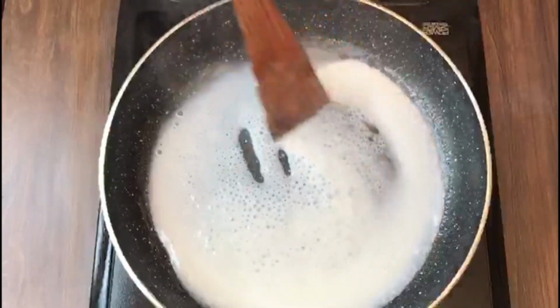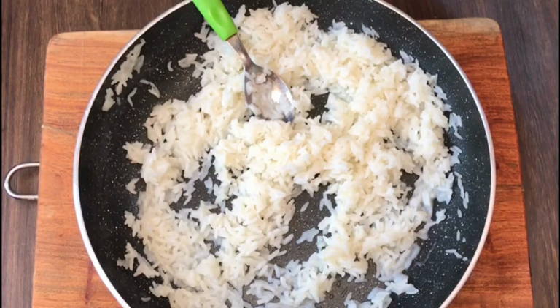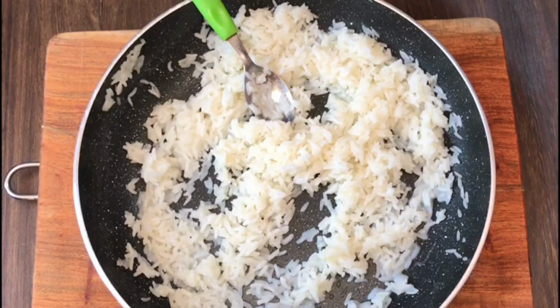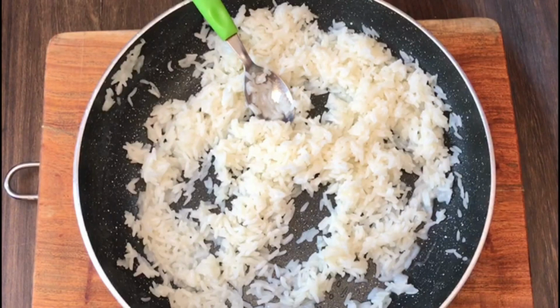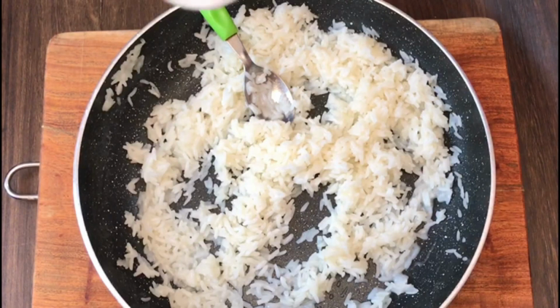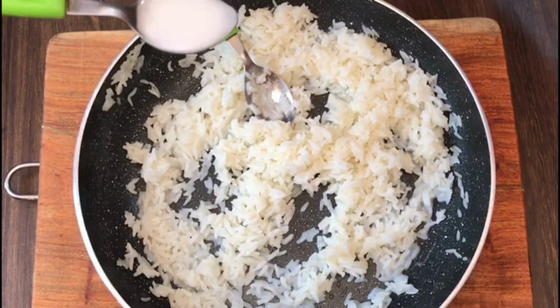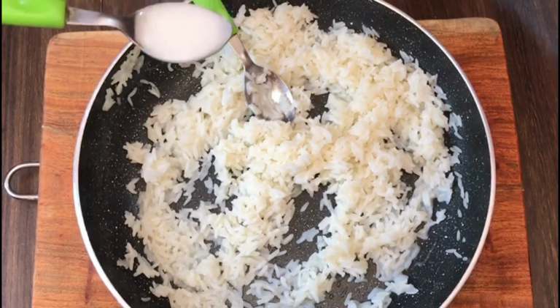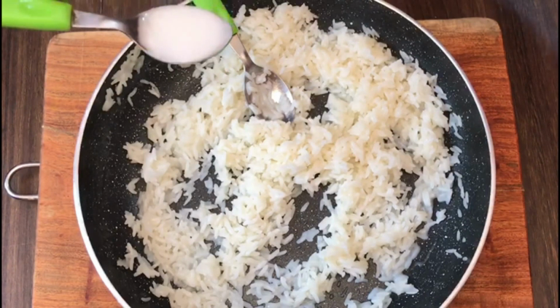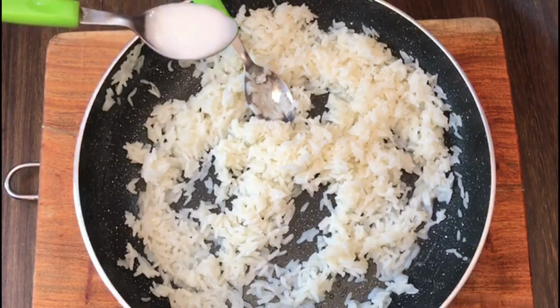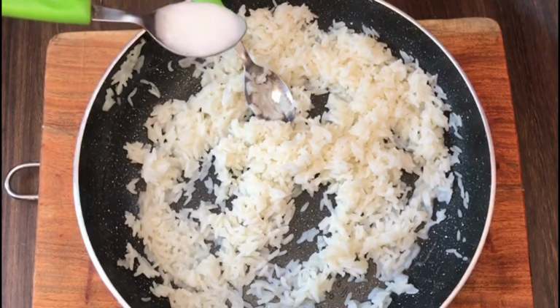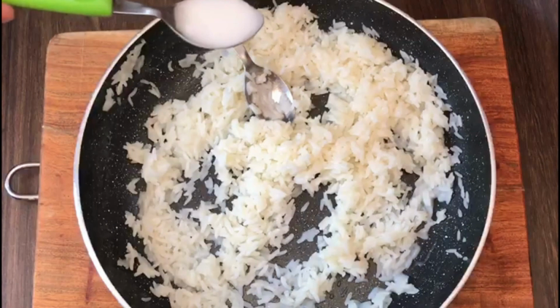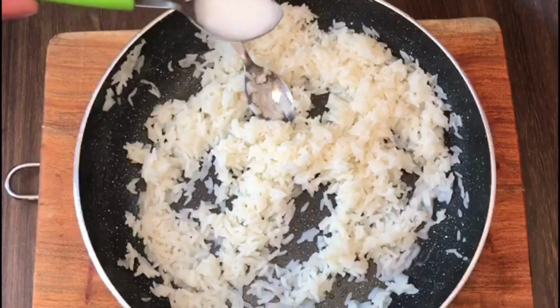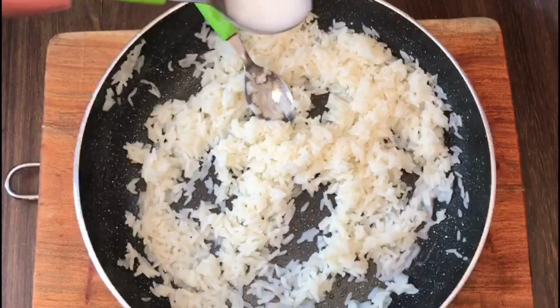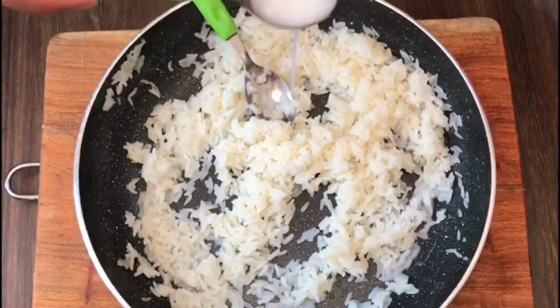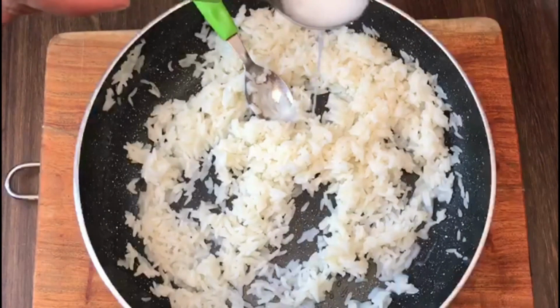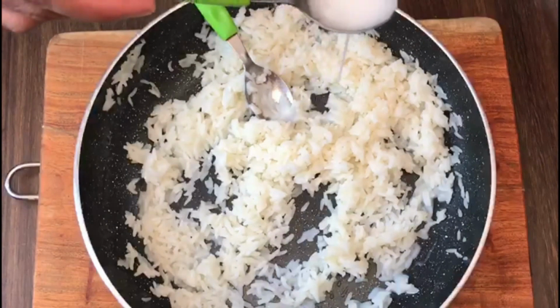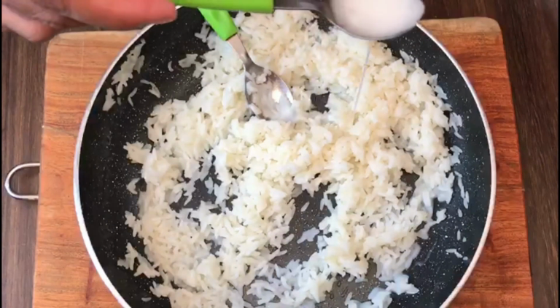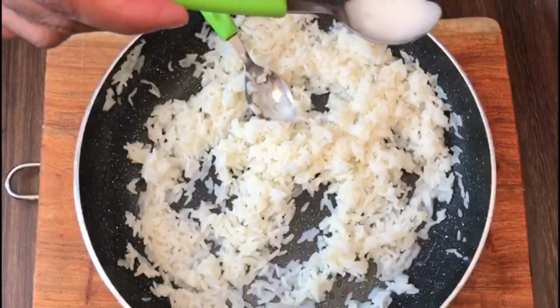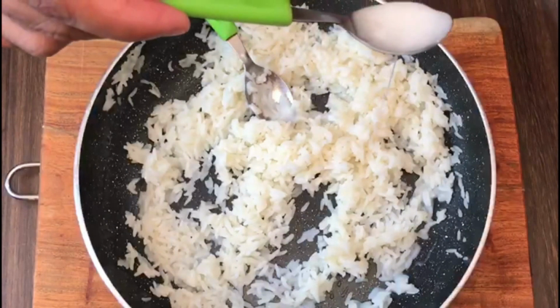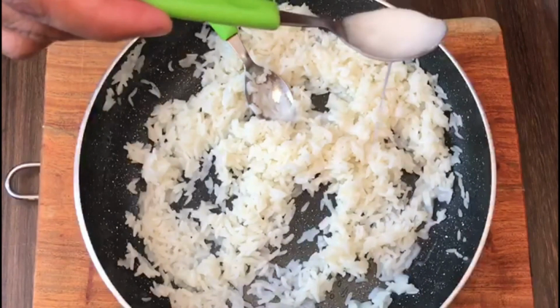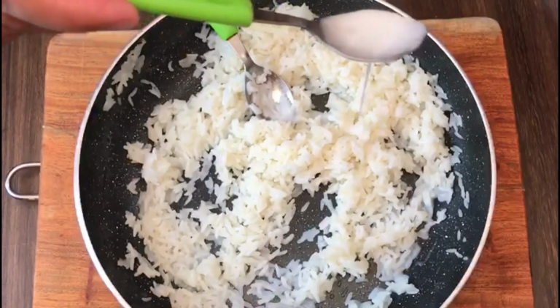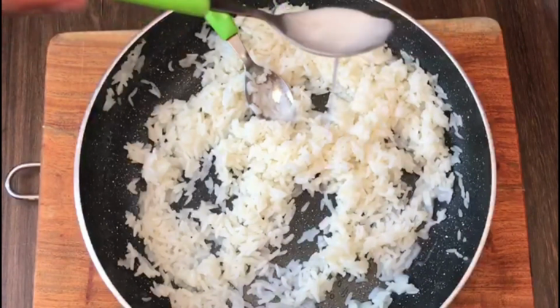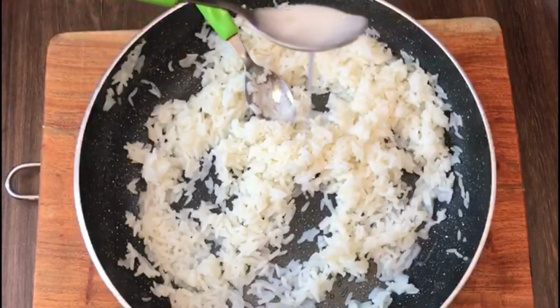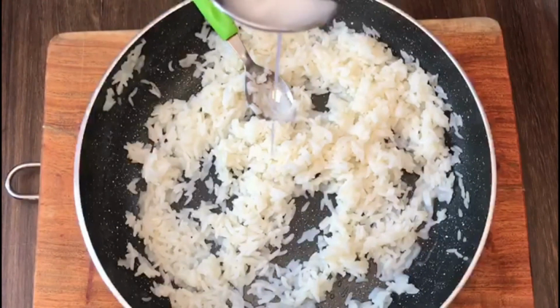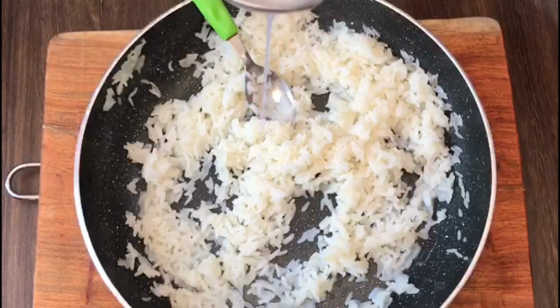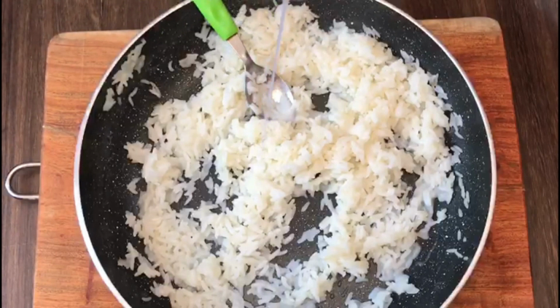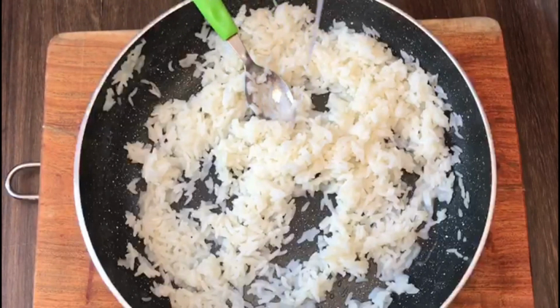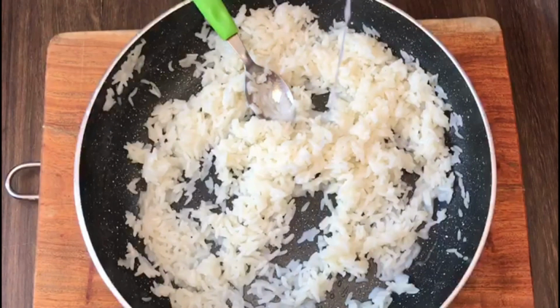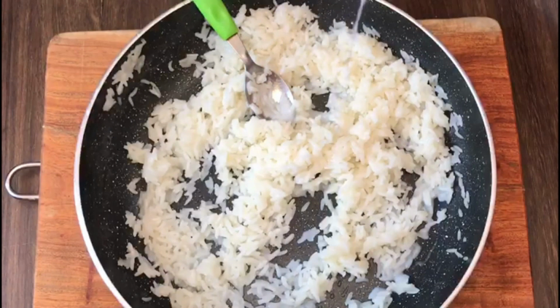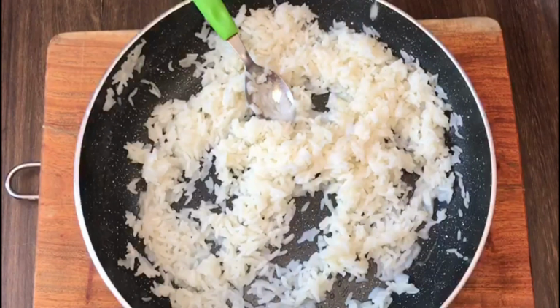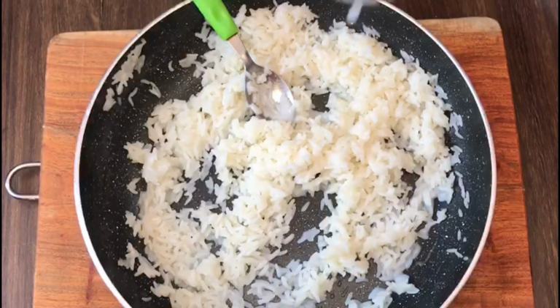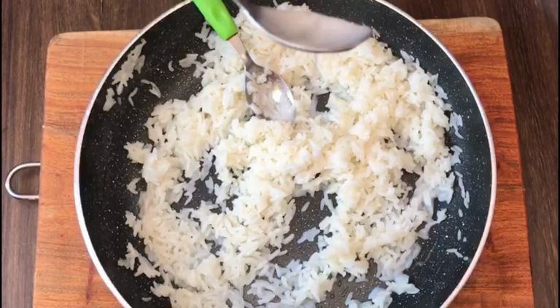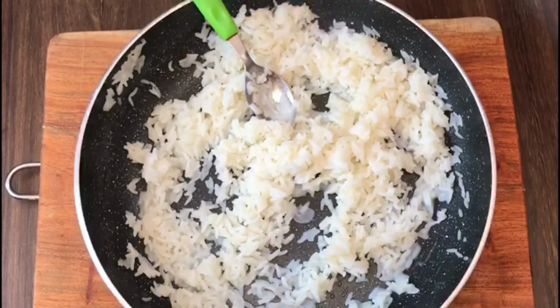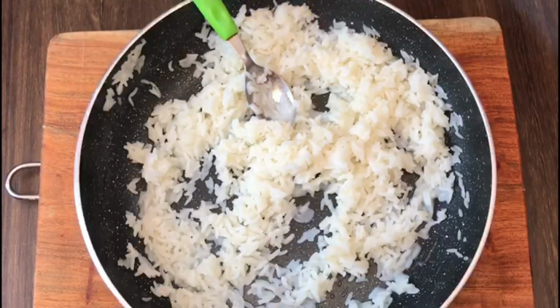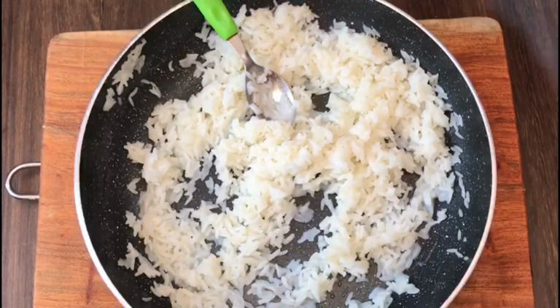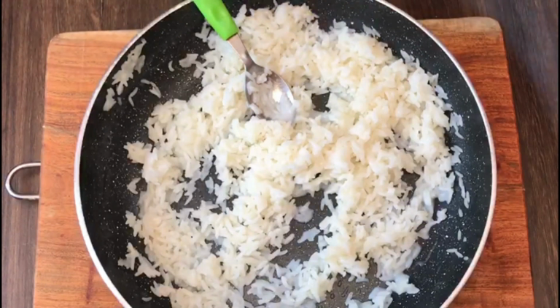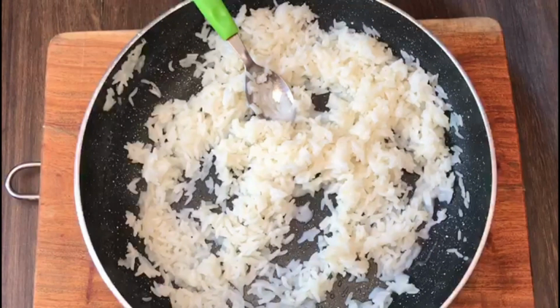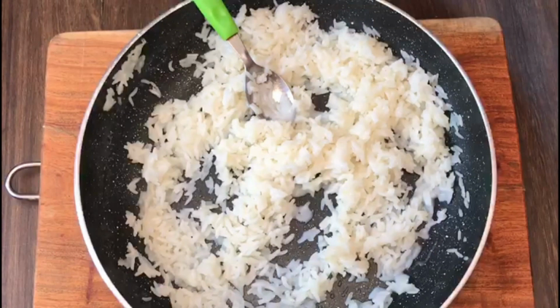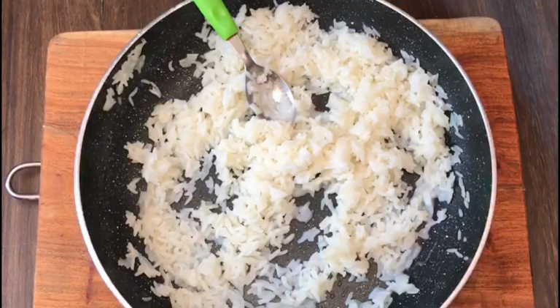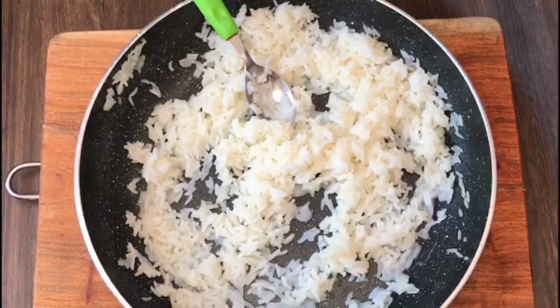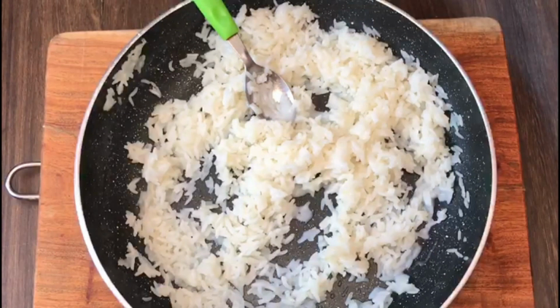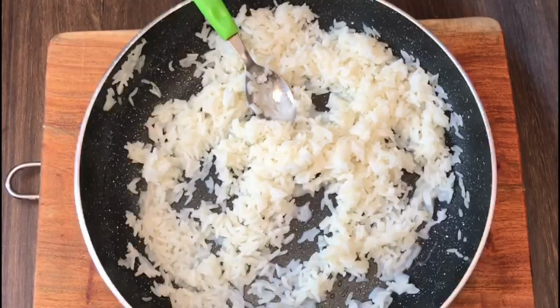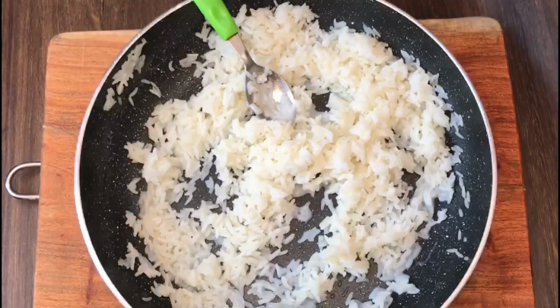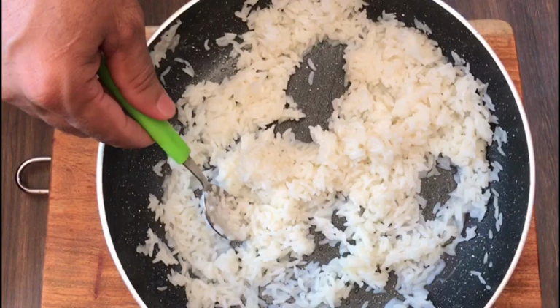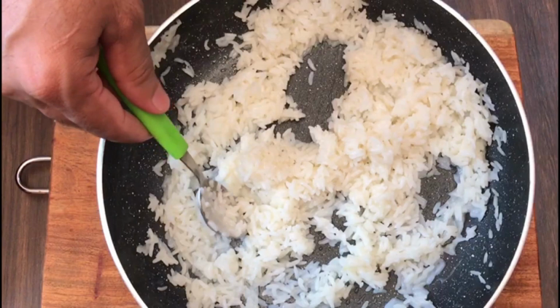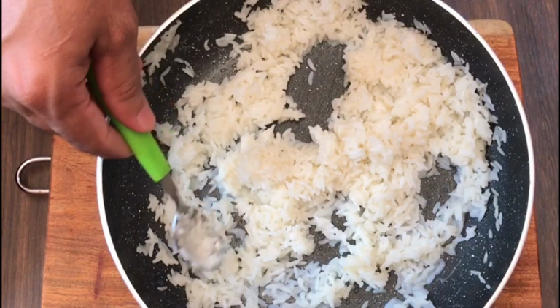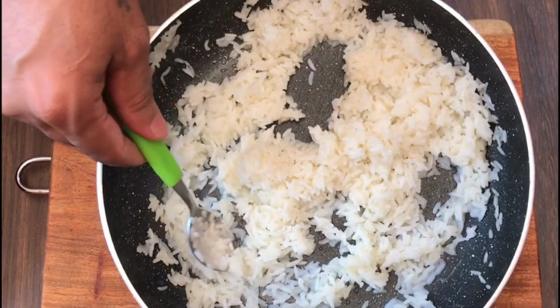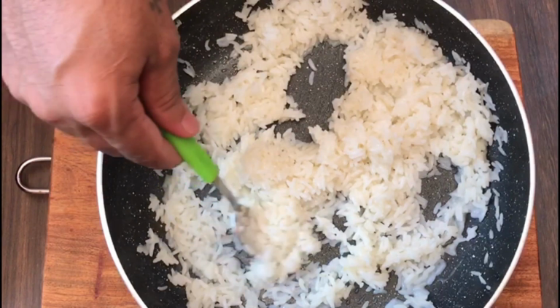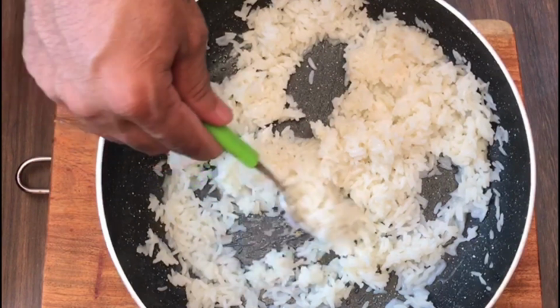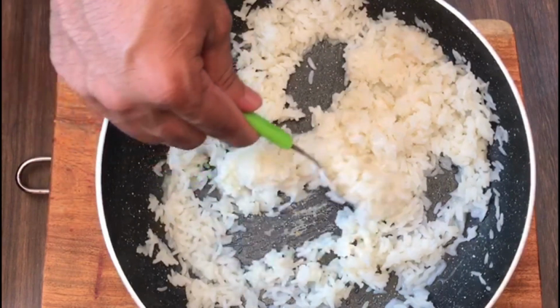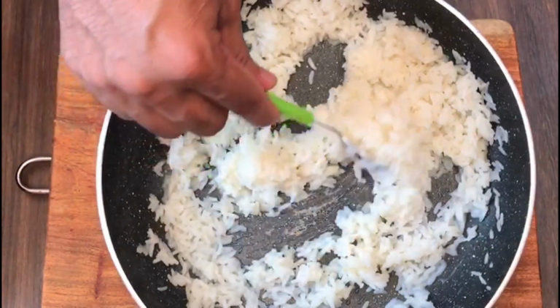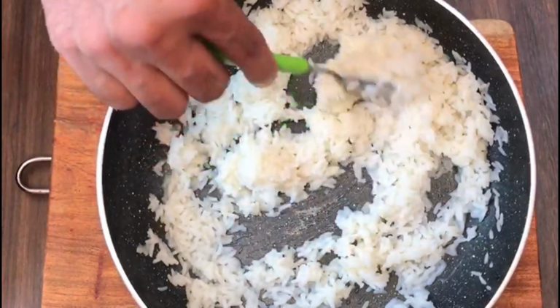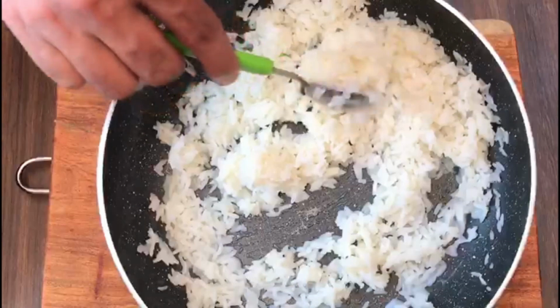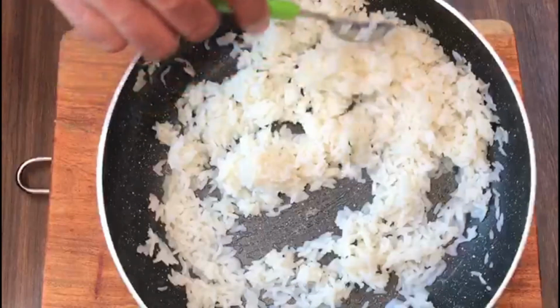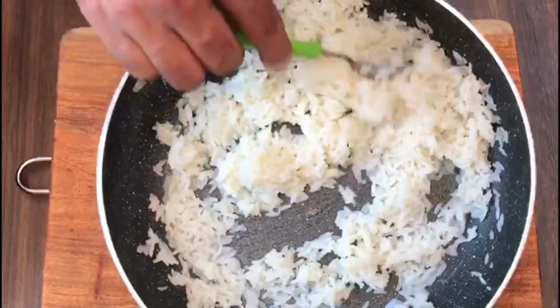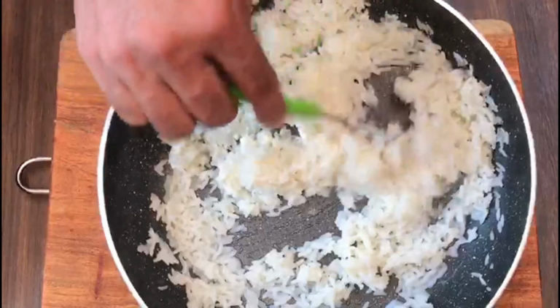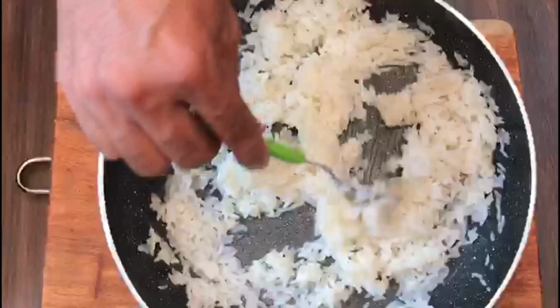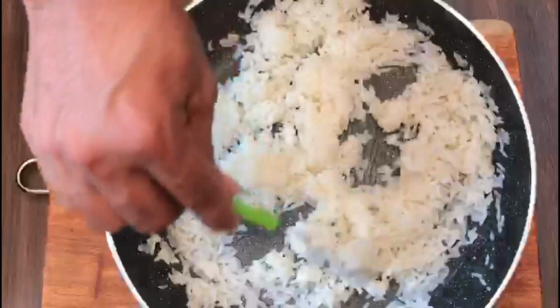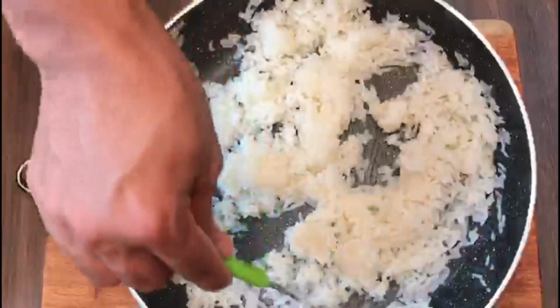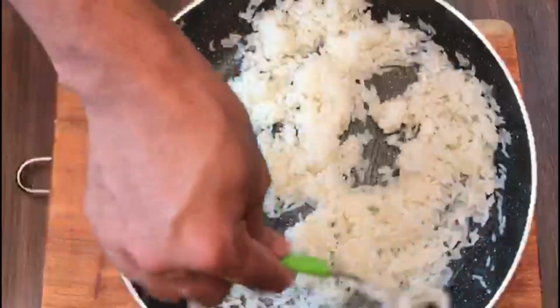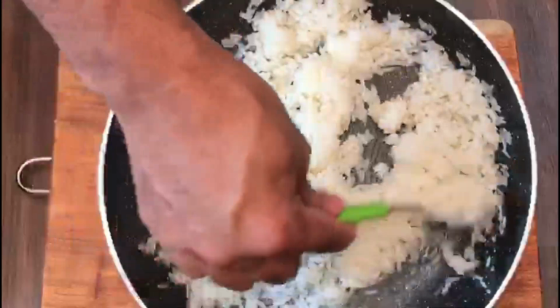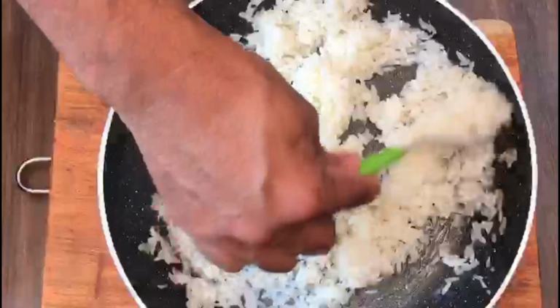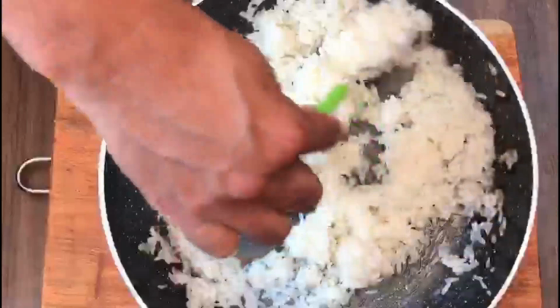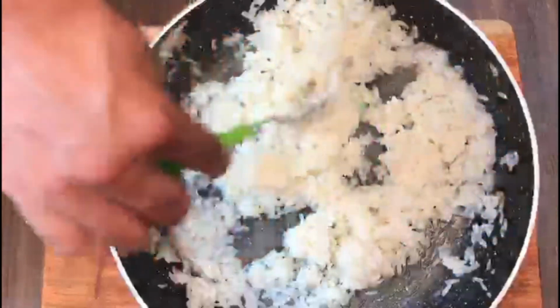The rice is nice and cold. I am adding two spoons of sauce. Fold the rice nicely with the sauce.